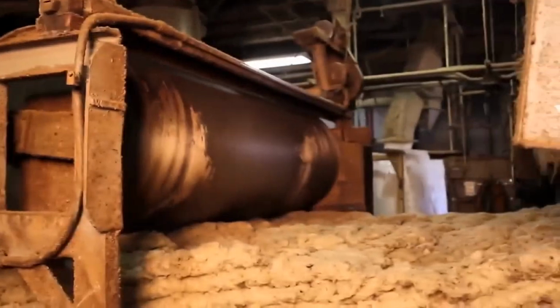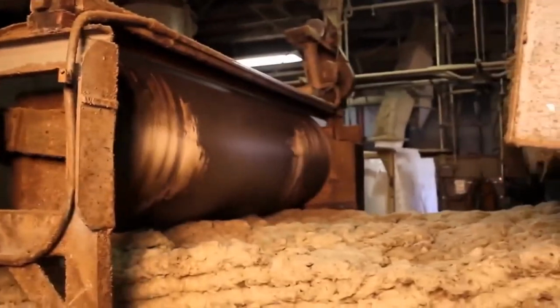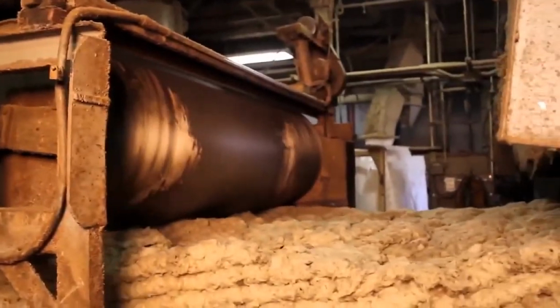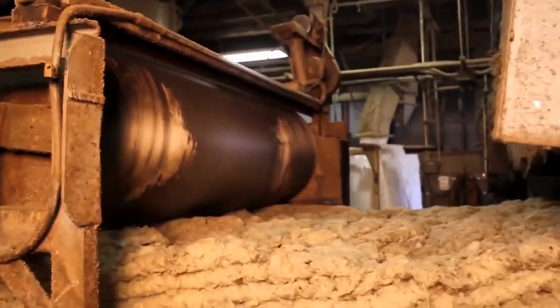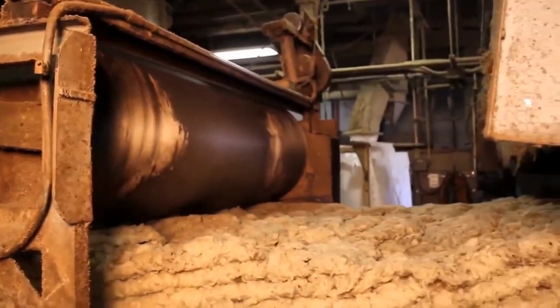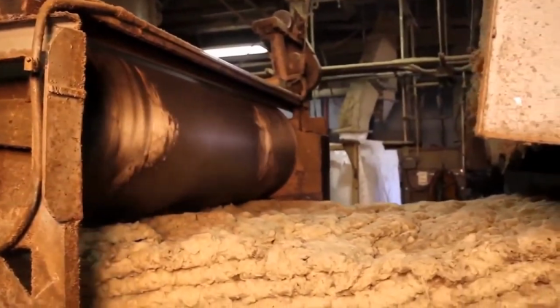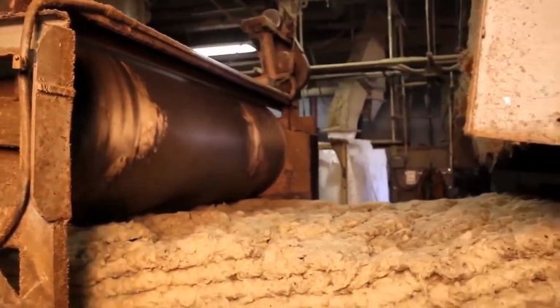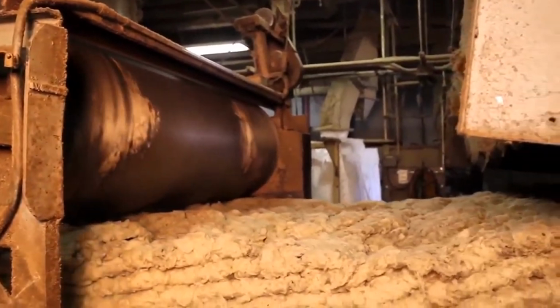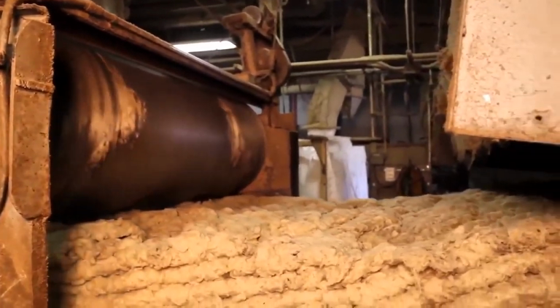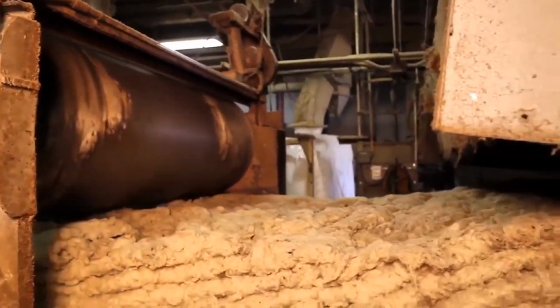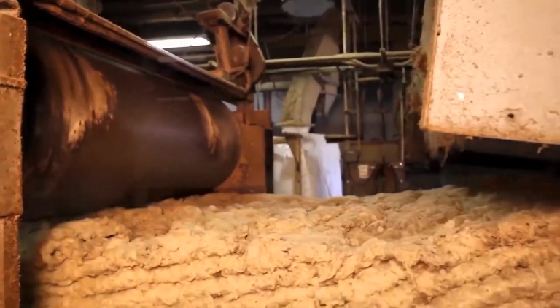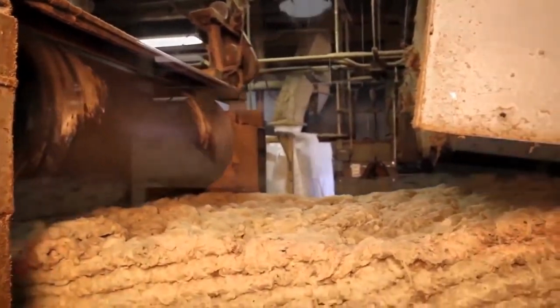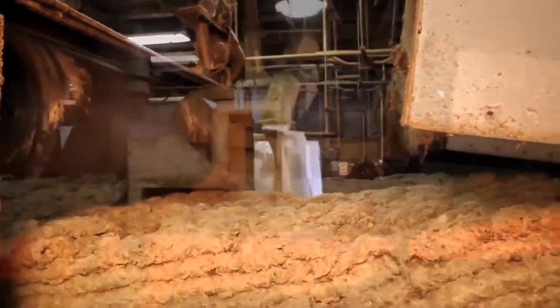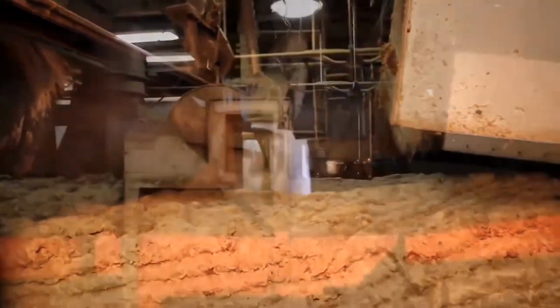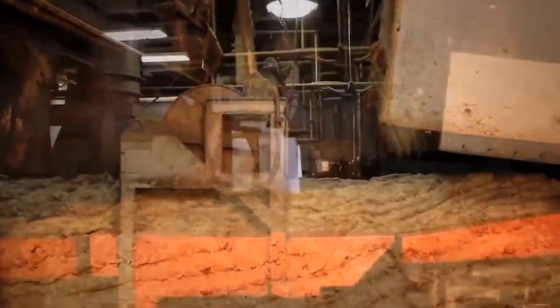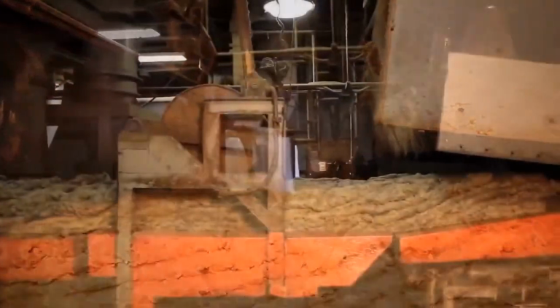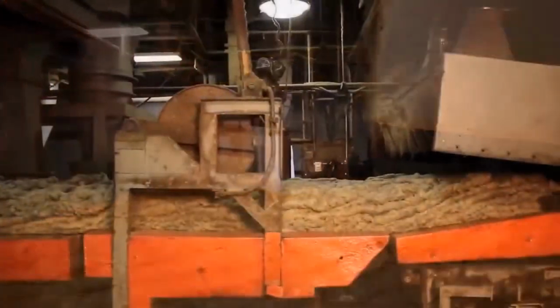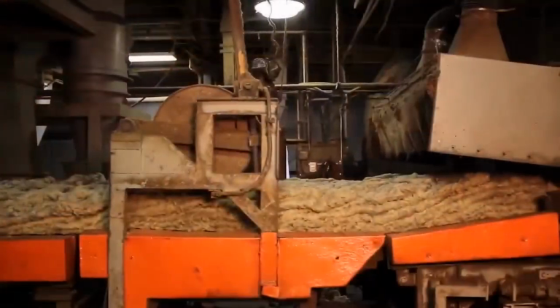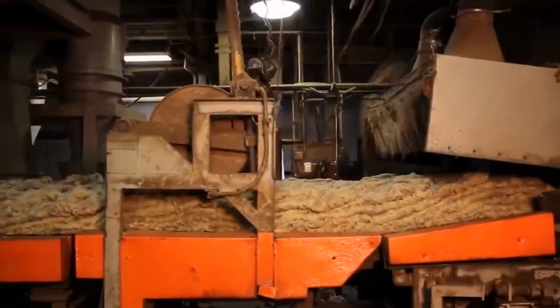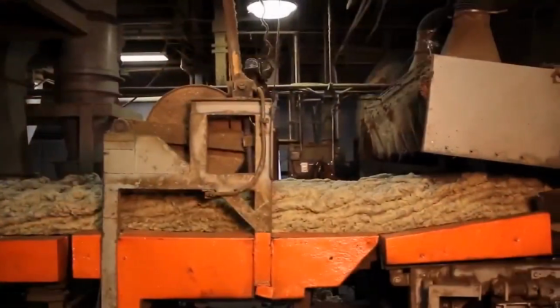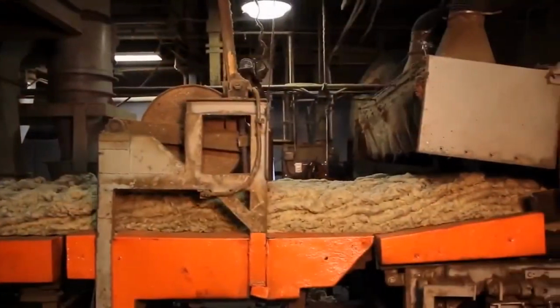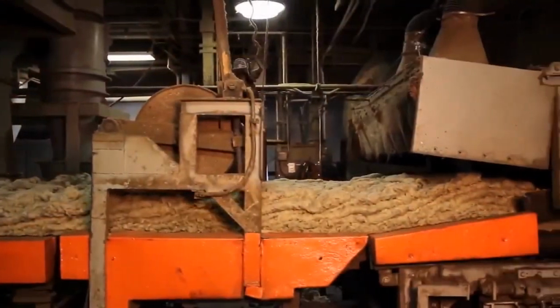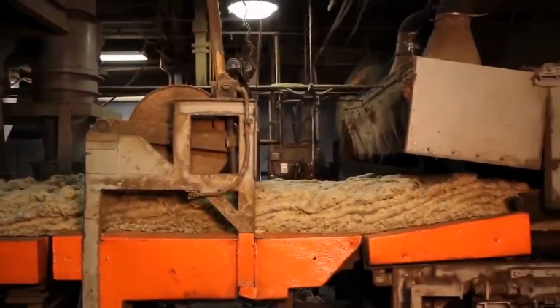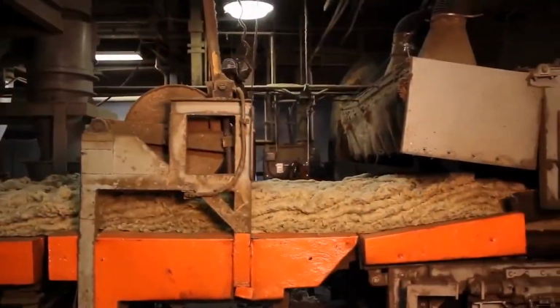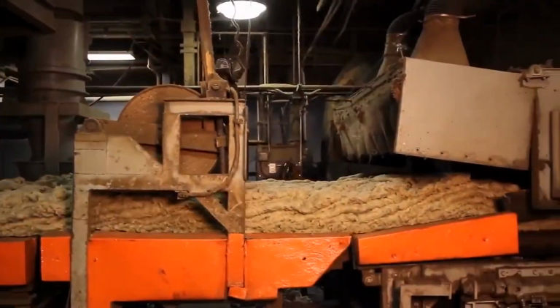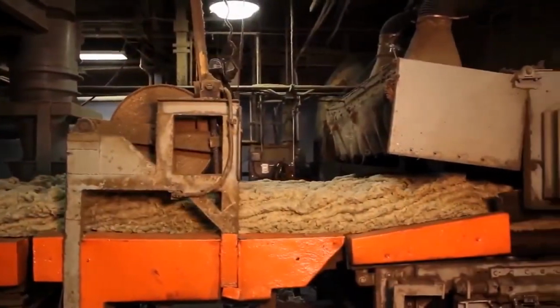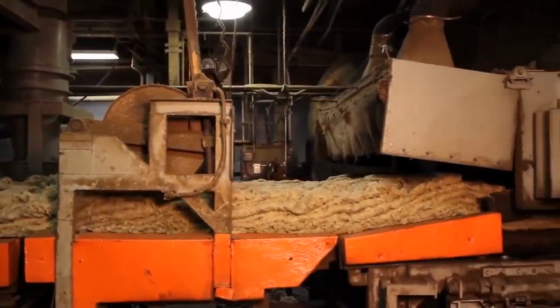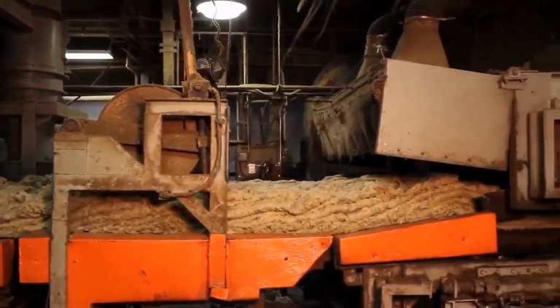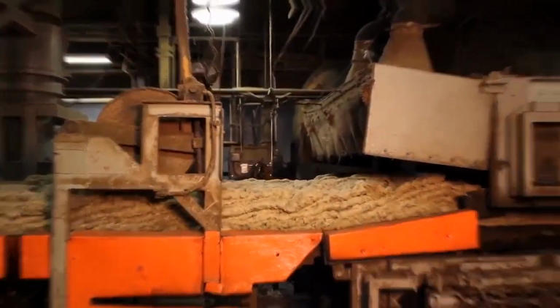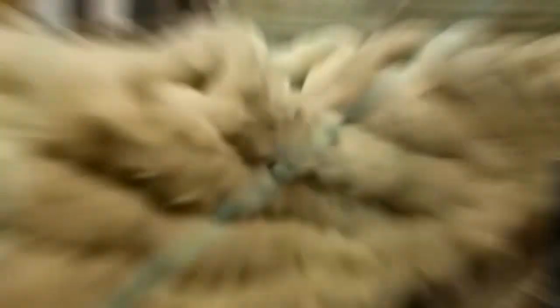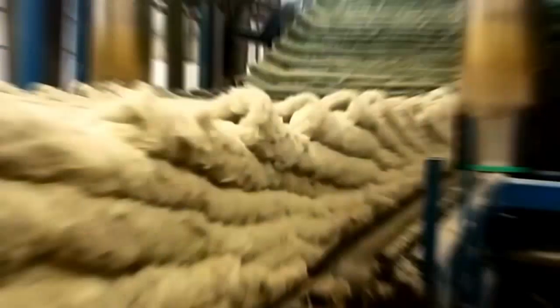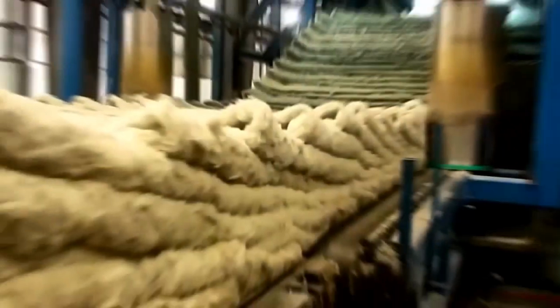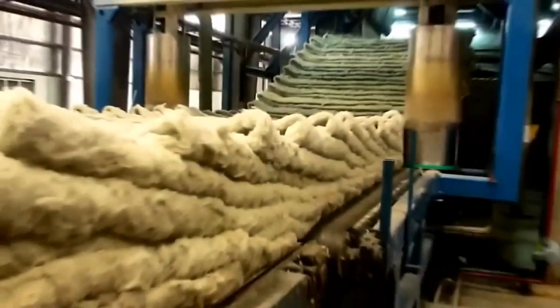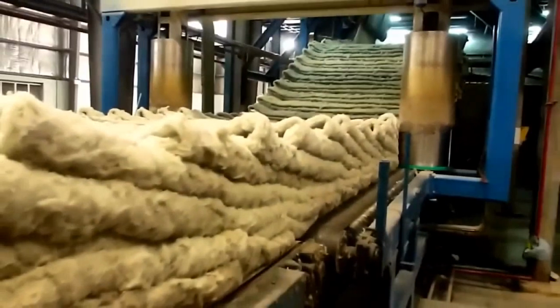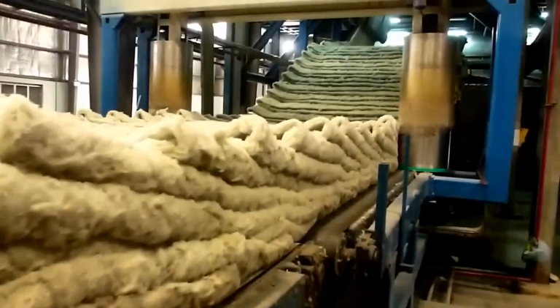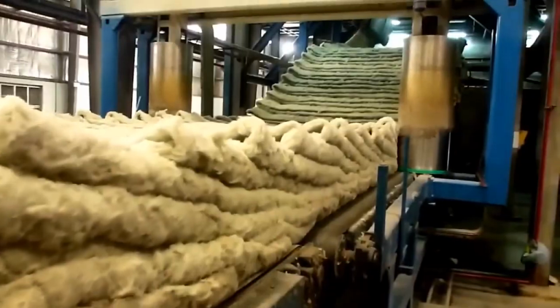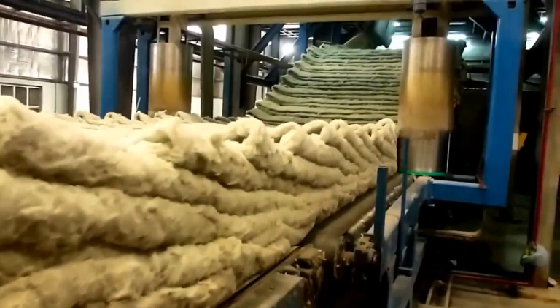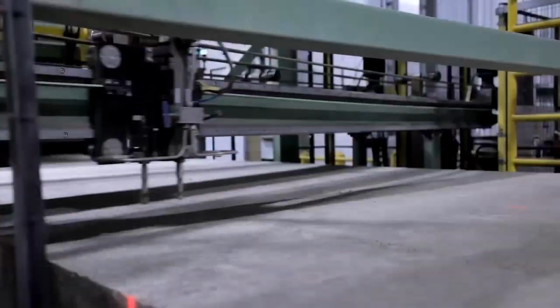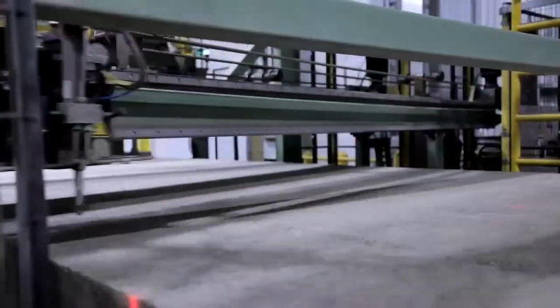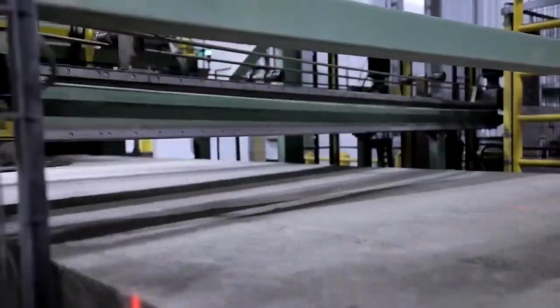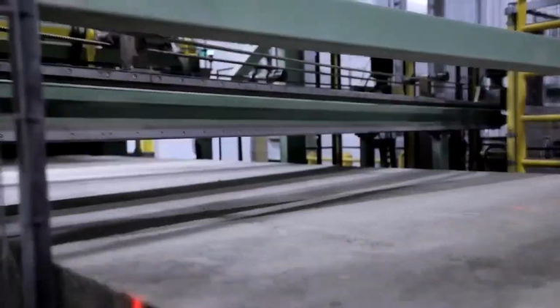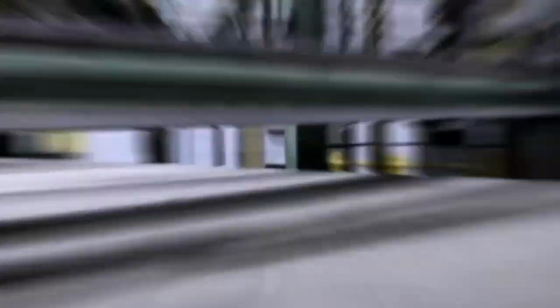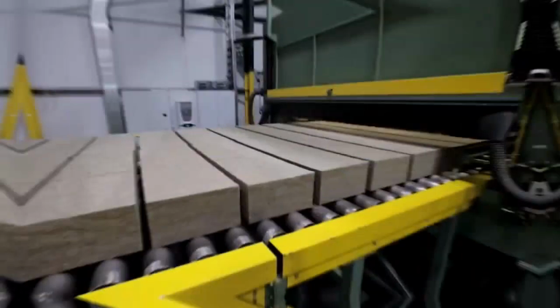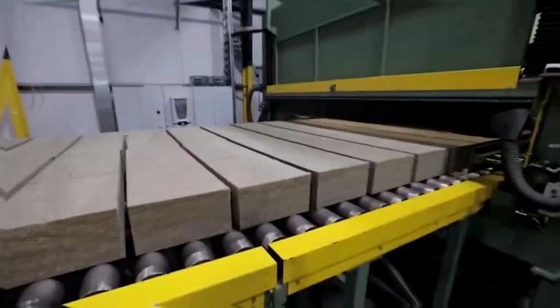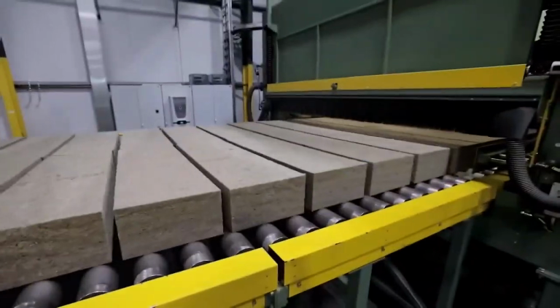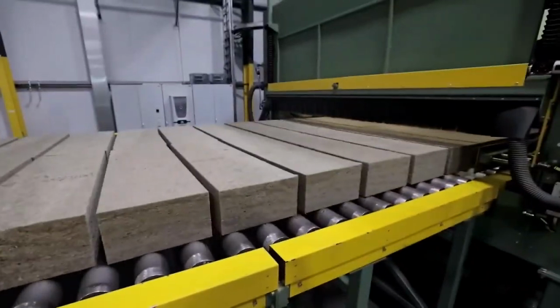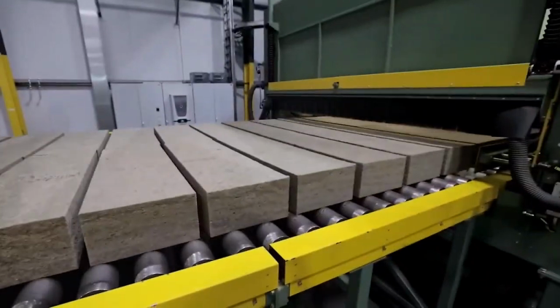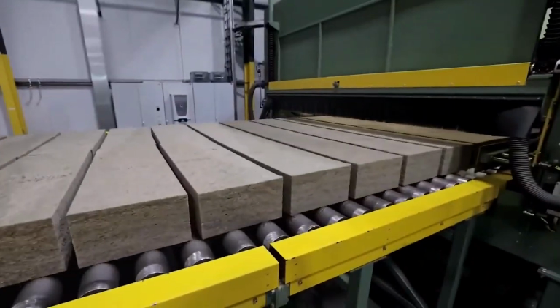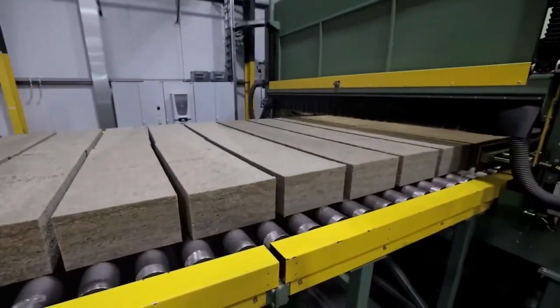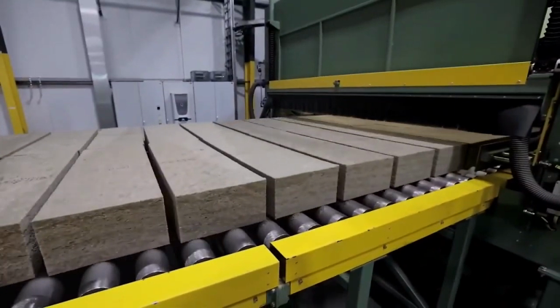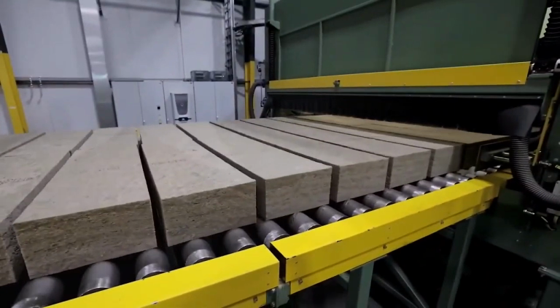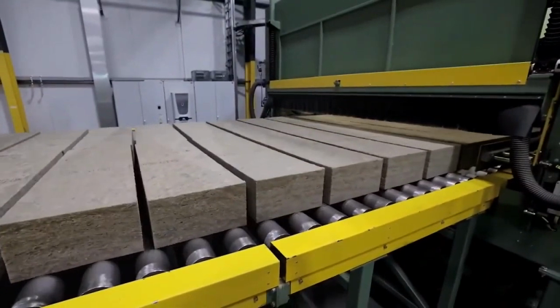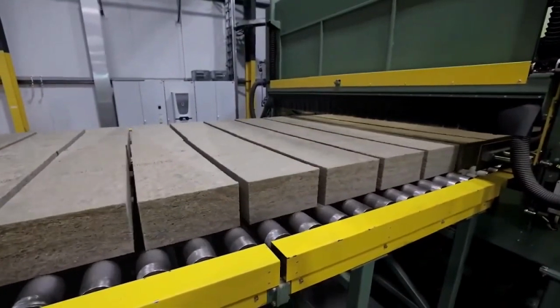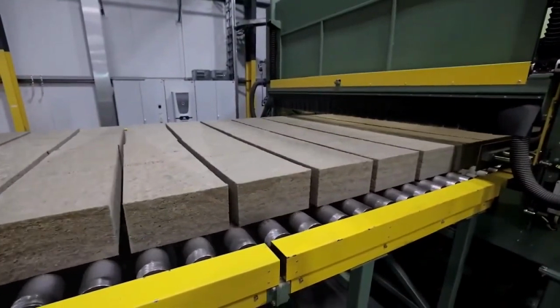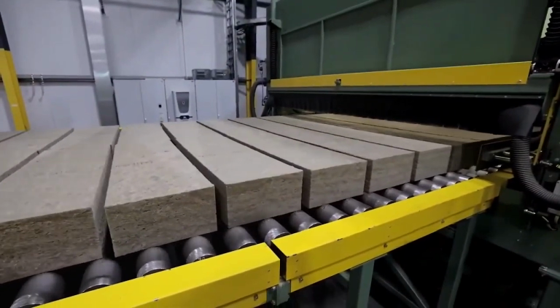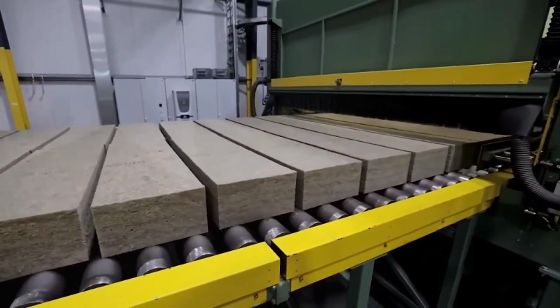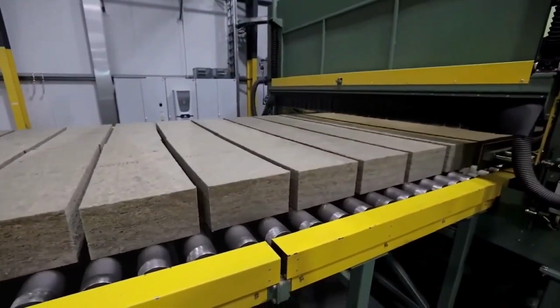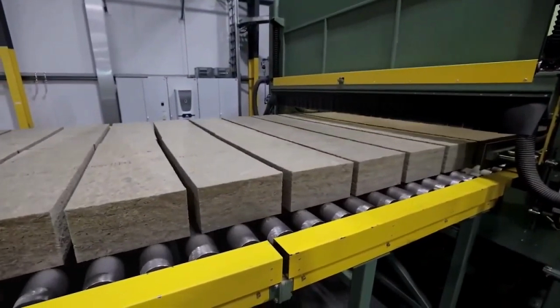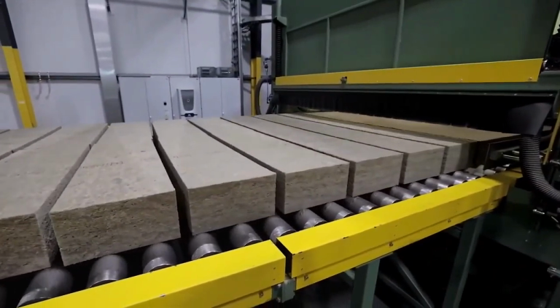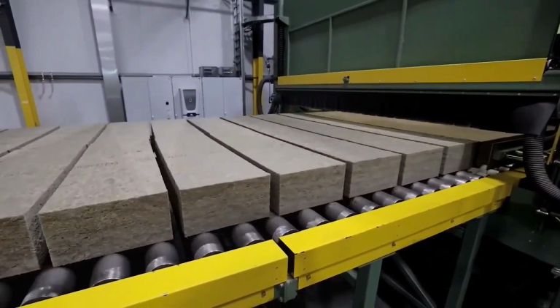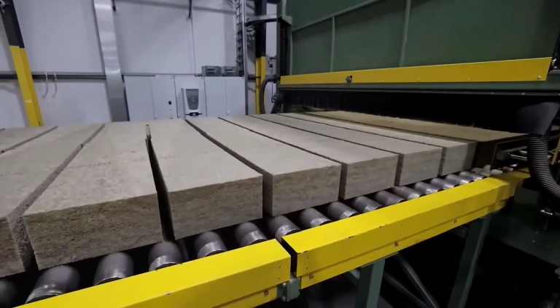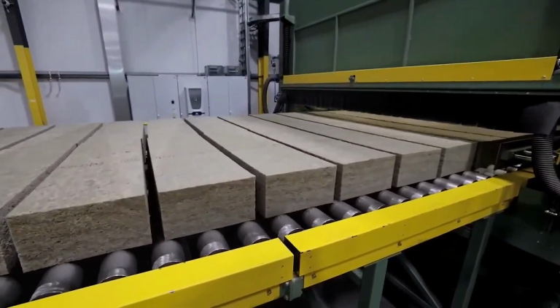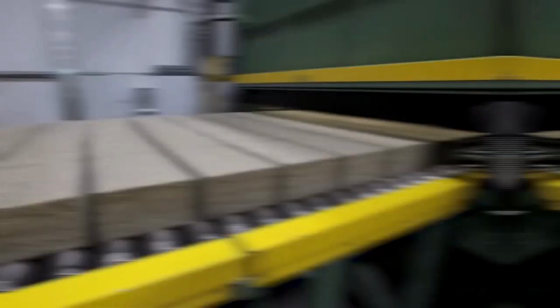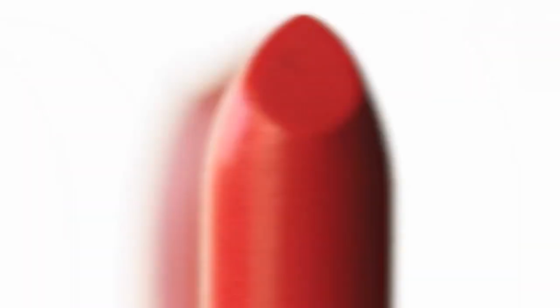Then they squish the wool down with rollers, heat it again to set the binder, roll it some more, trim it, and cut it into pieces. It's a pretty amazing process to watch.